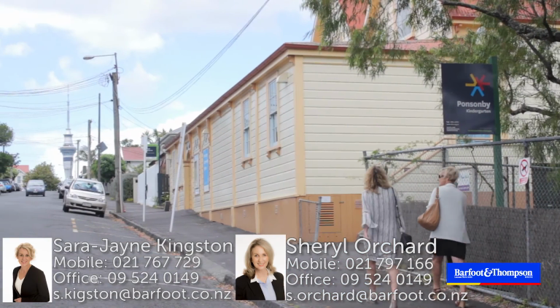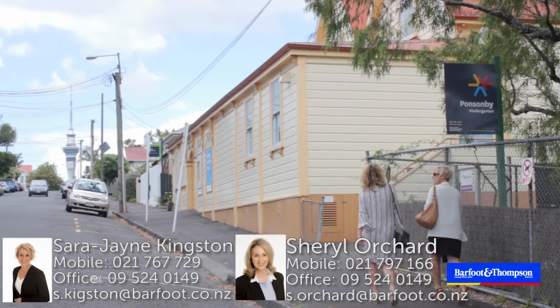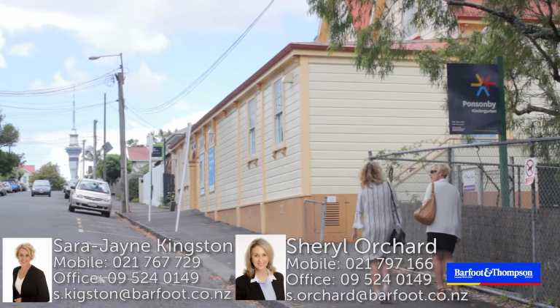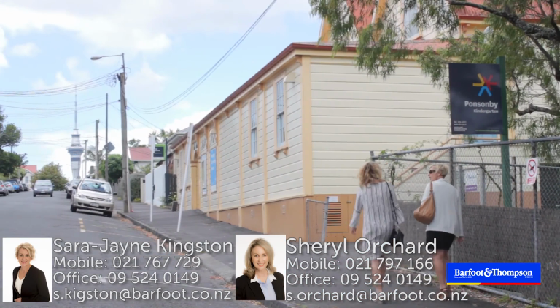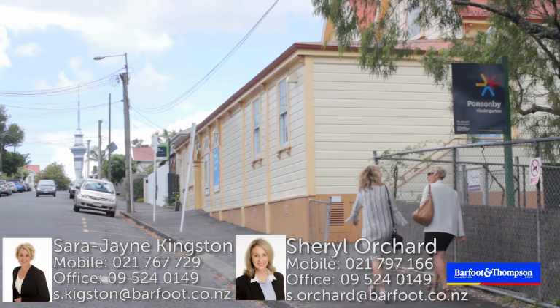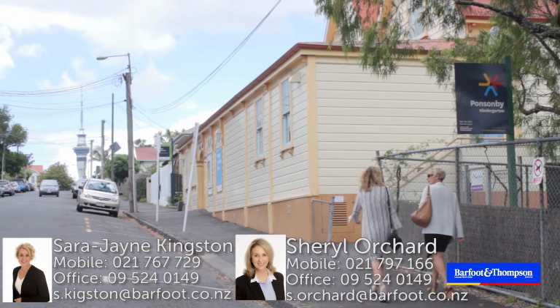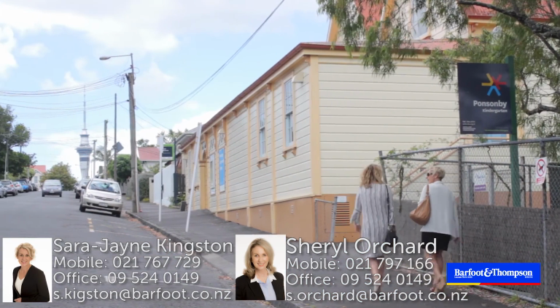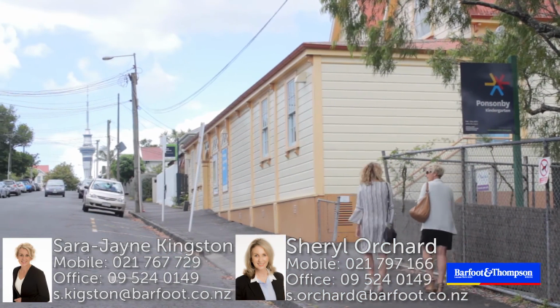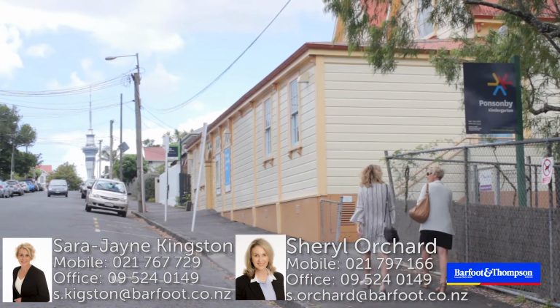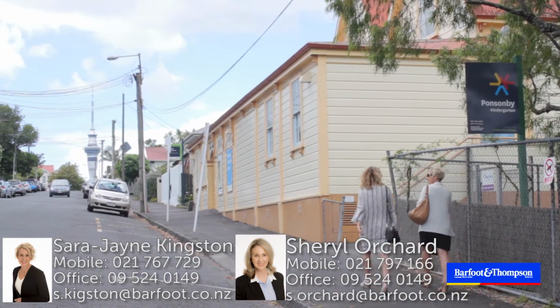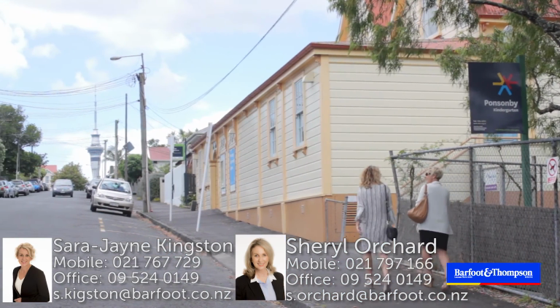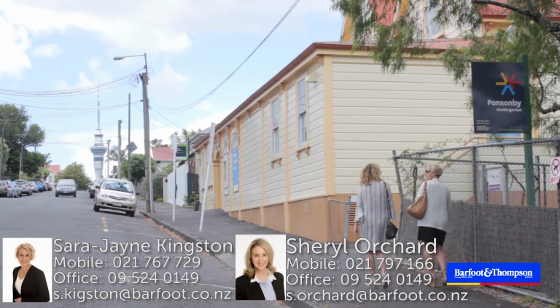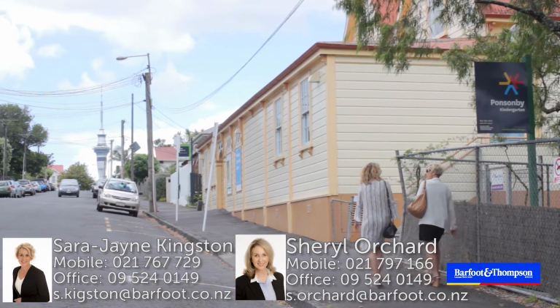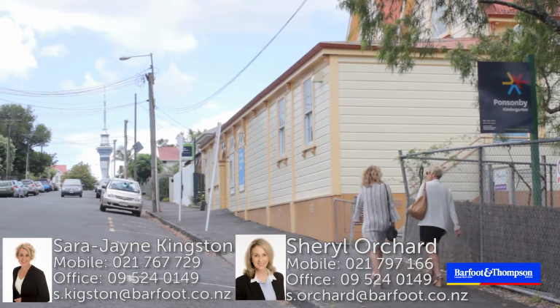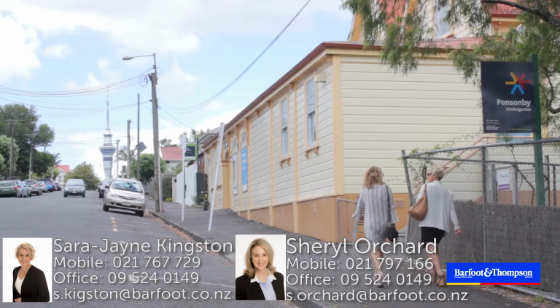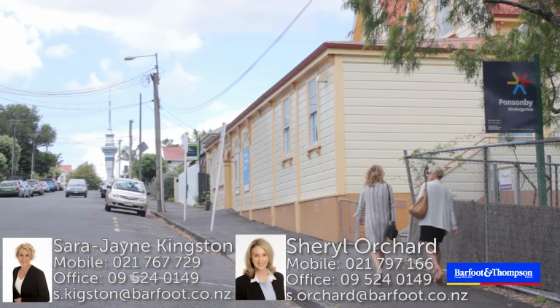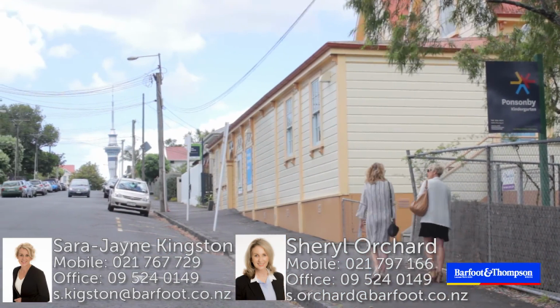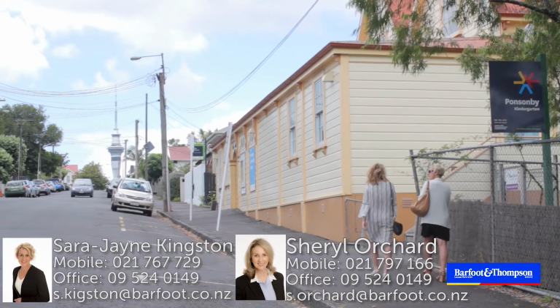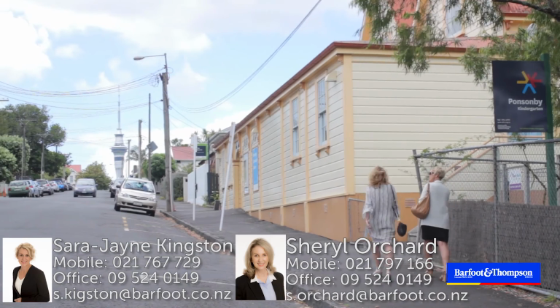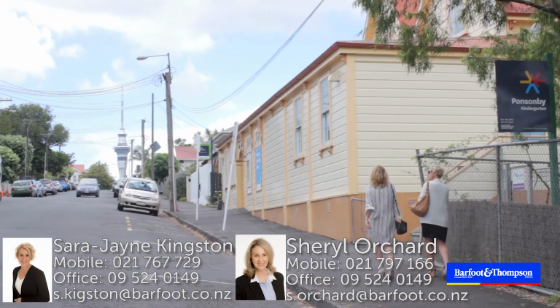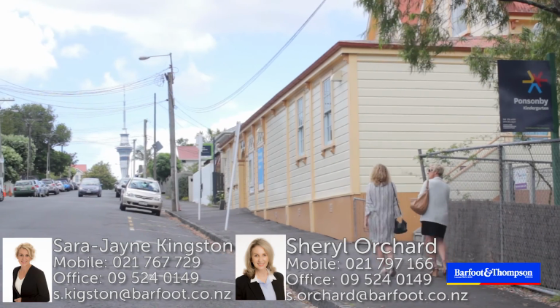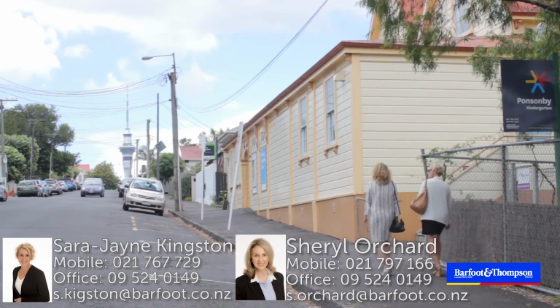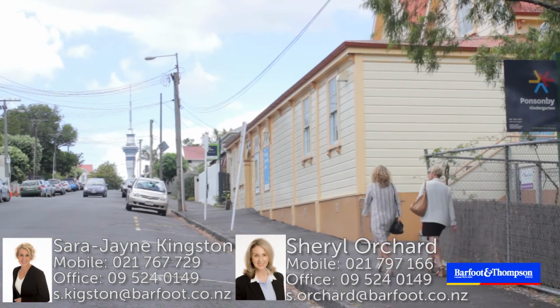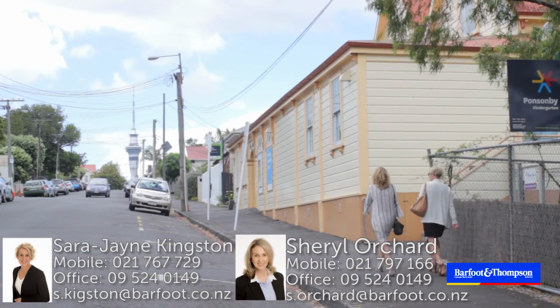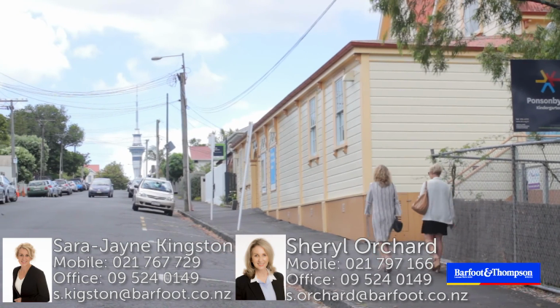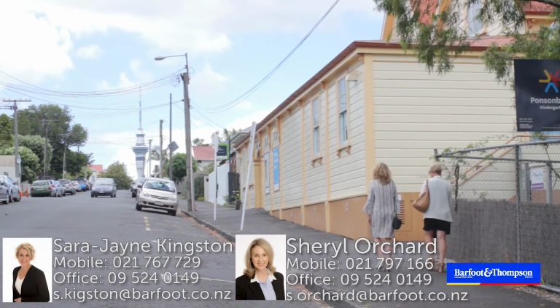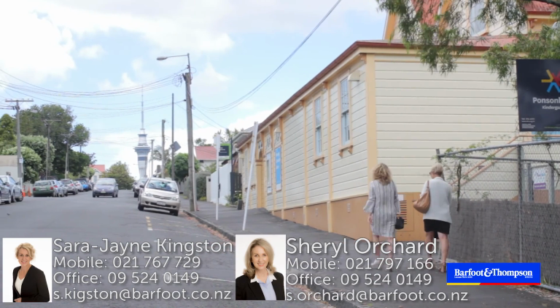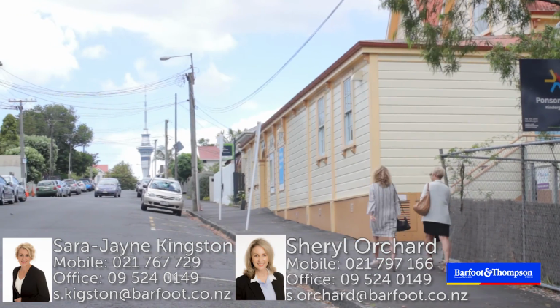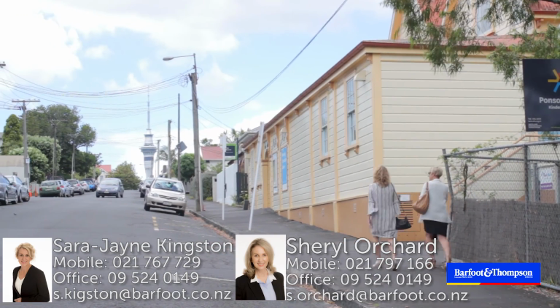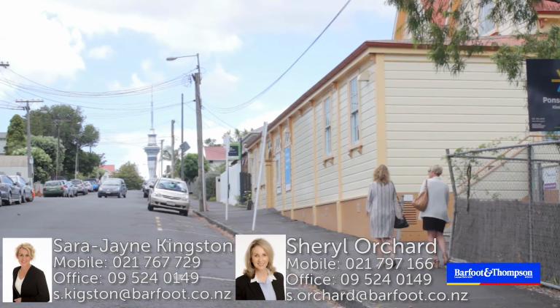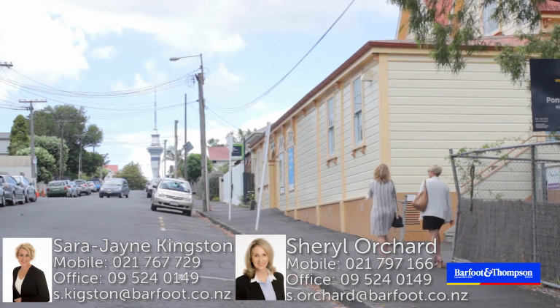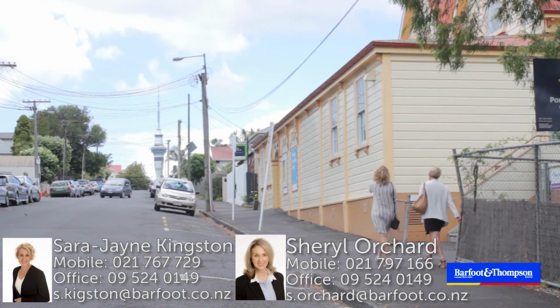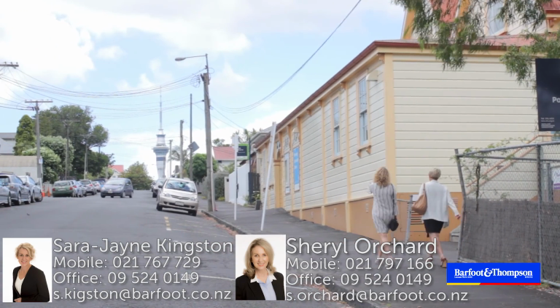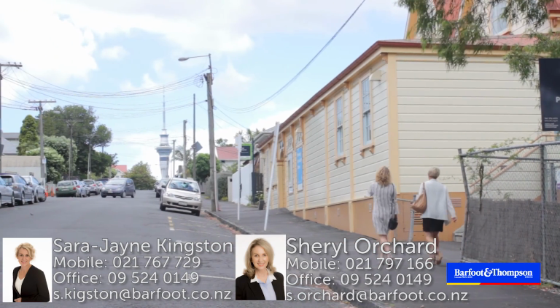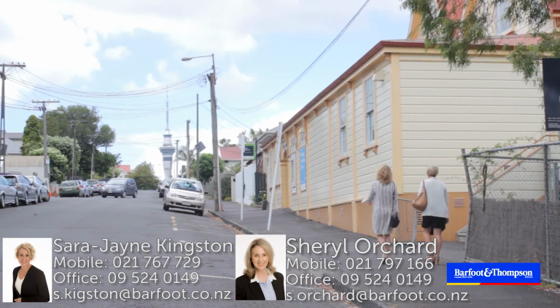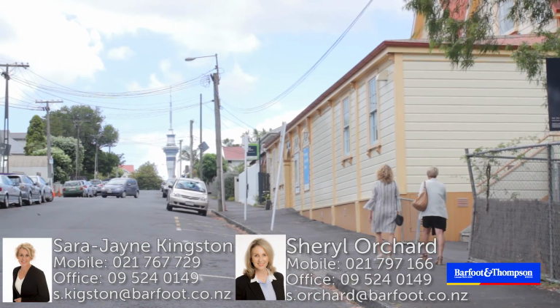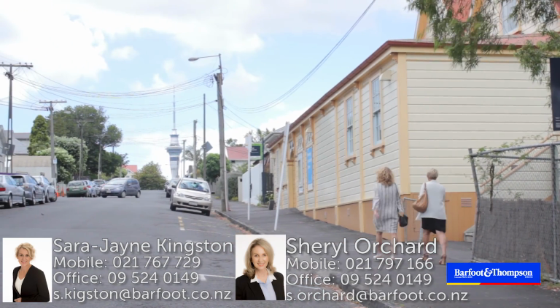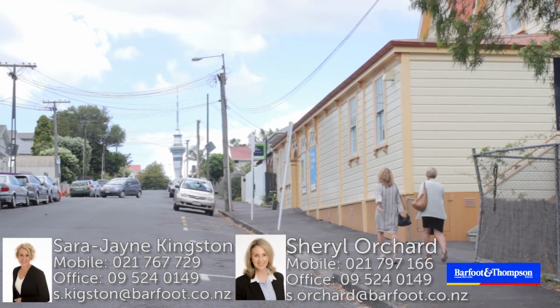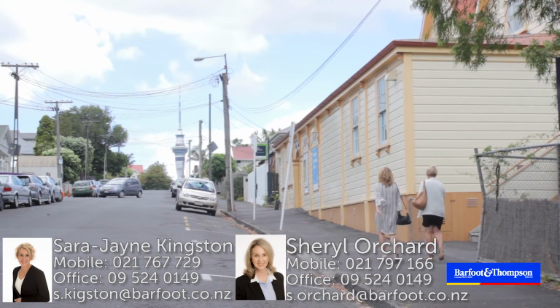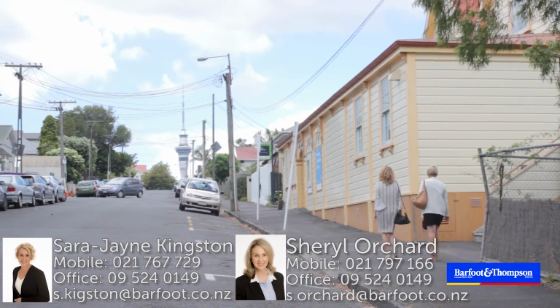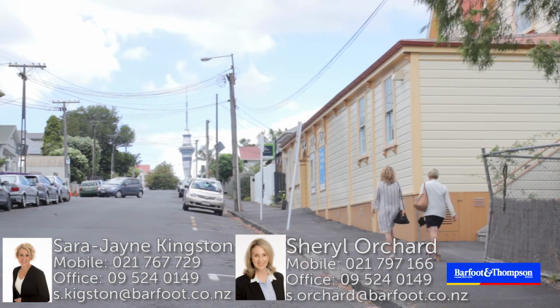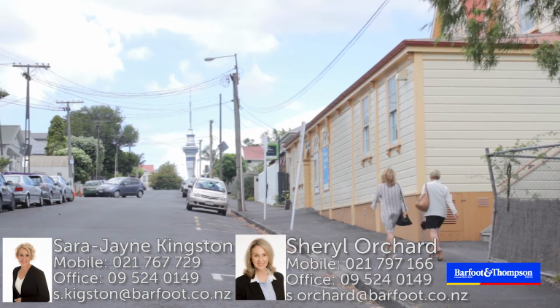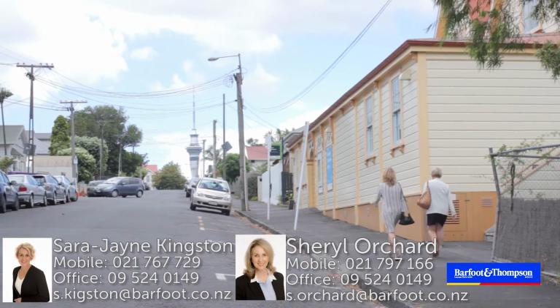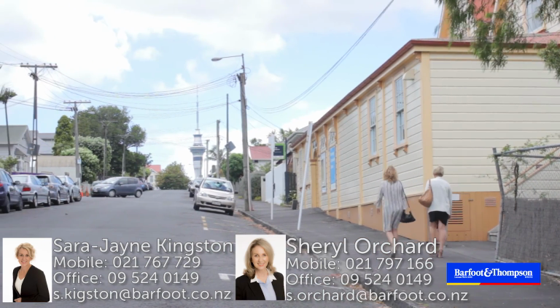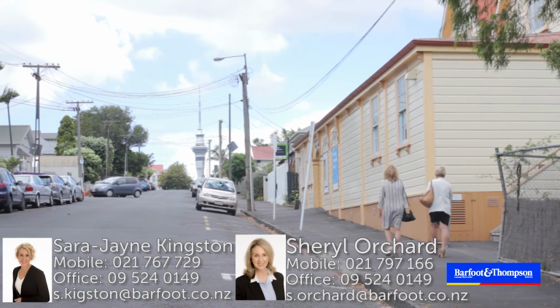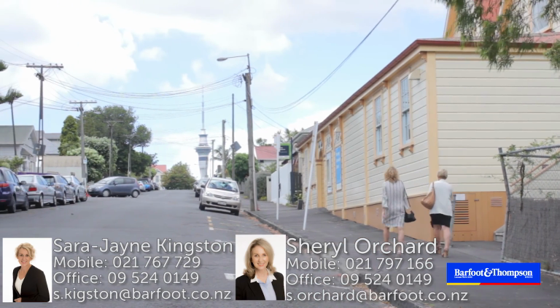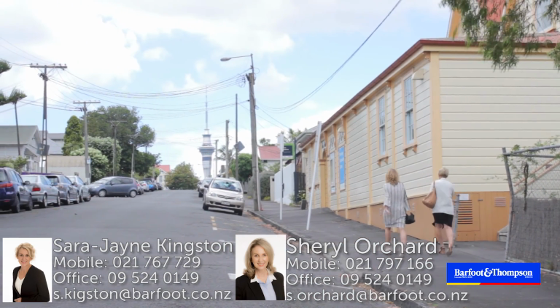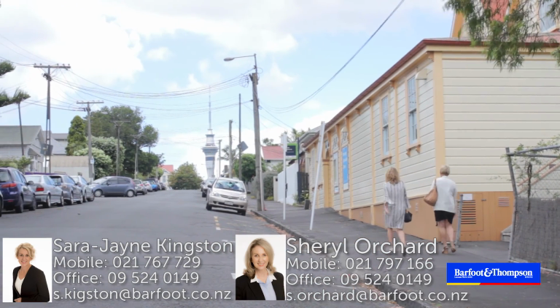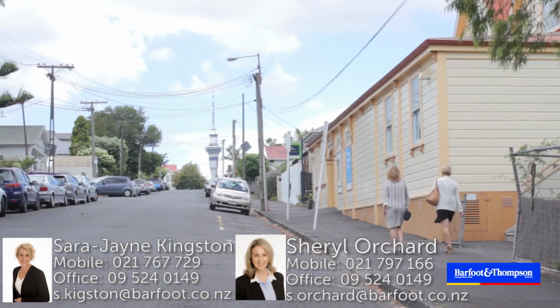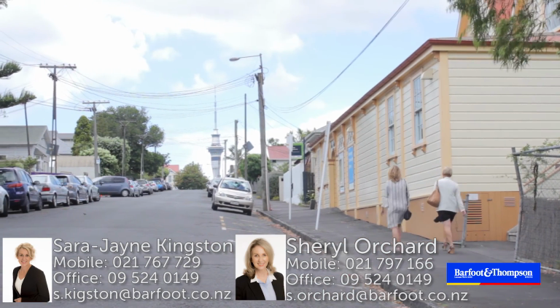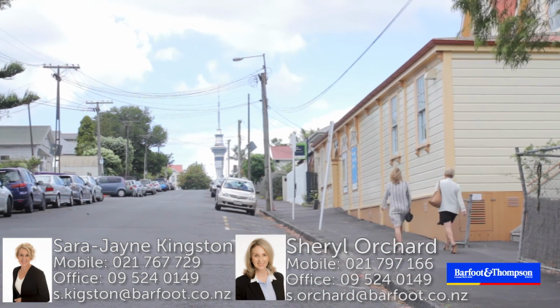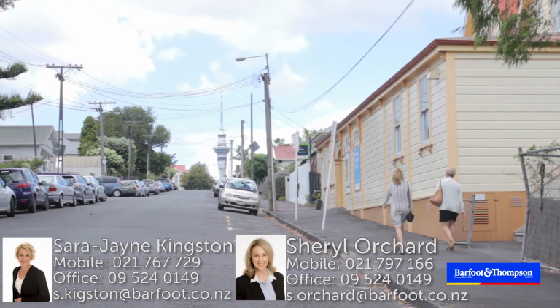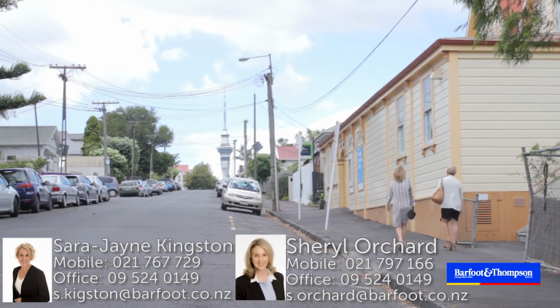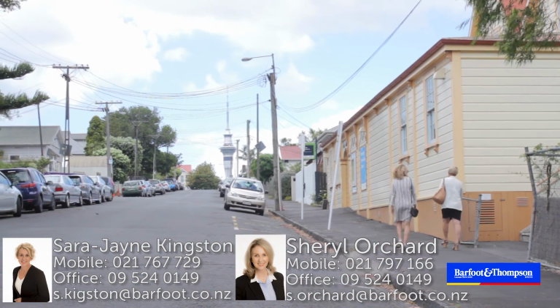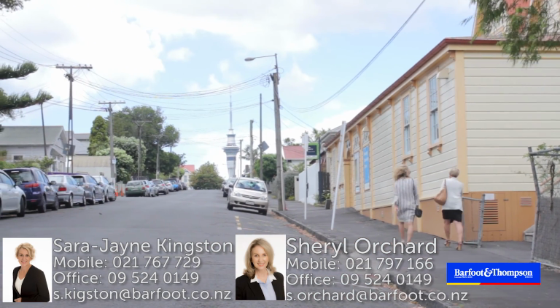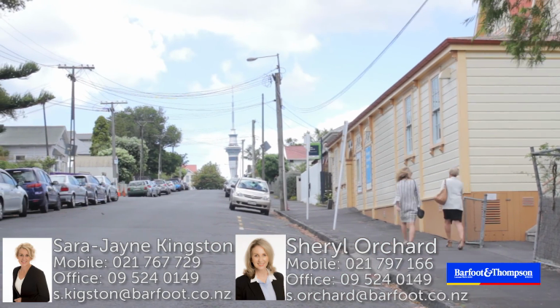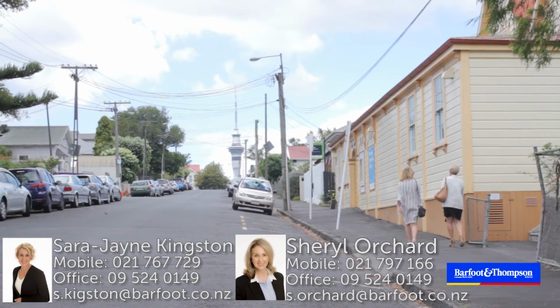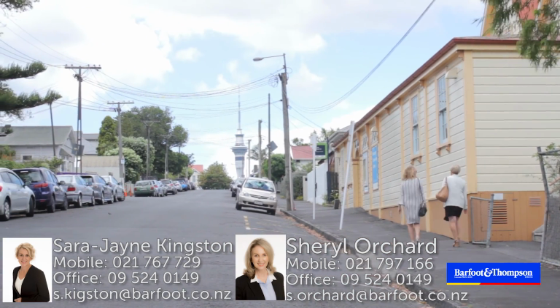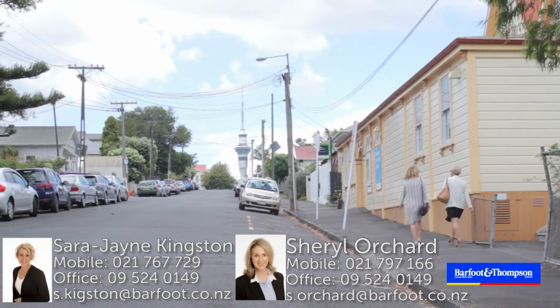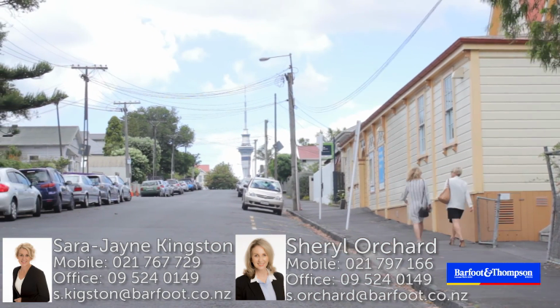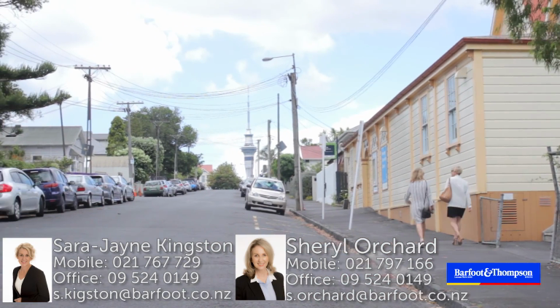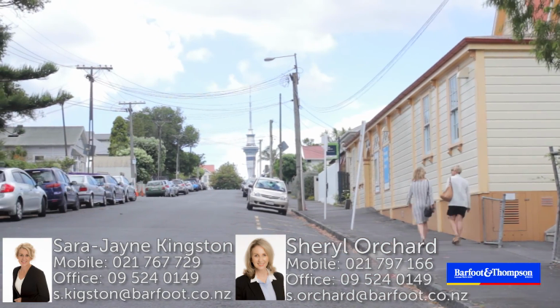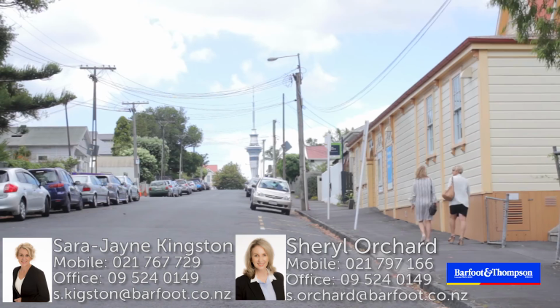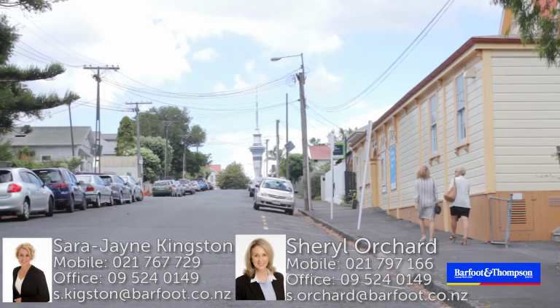I love this view of the Sky Tower. Oh, I love this house. Yes, it's definitely all about the lifestyle.